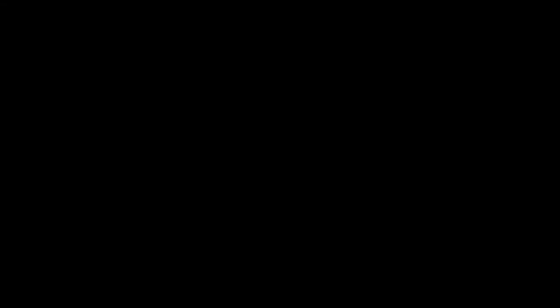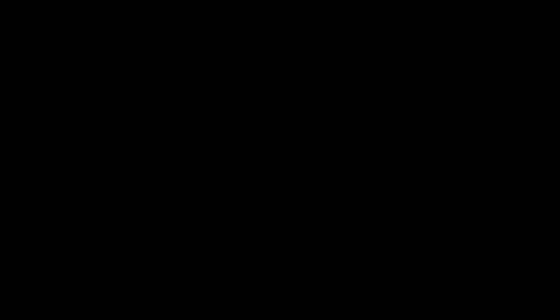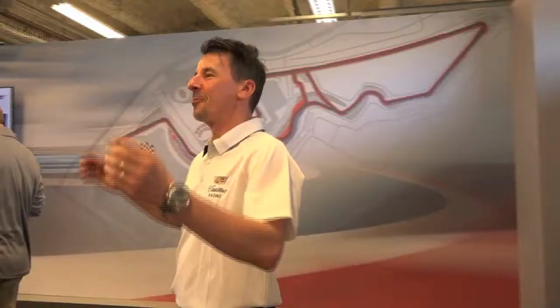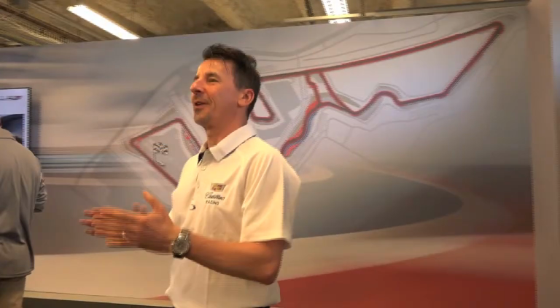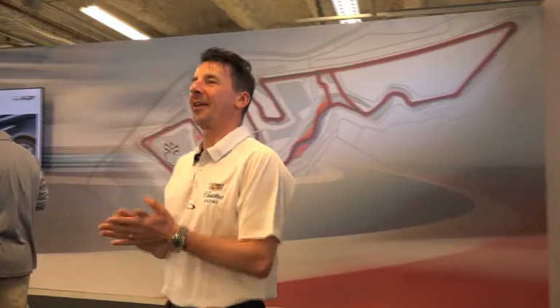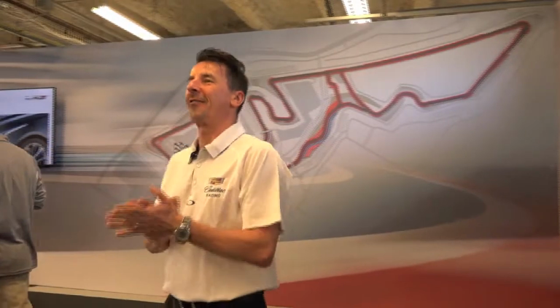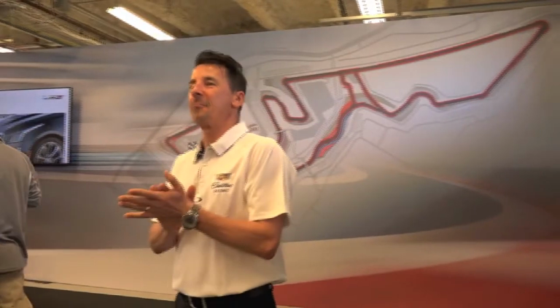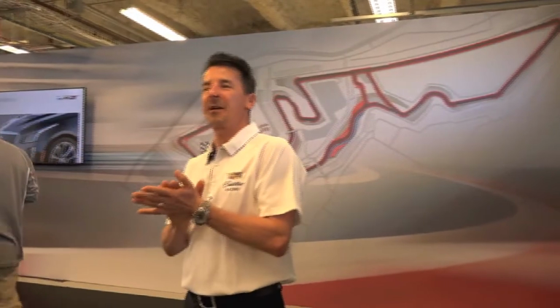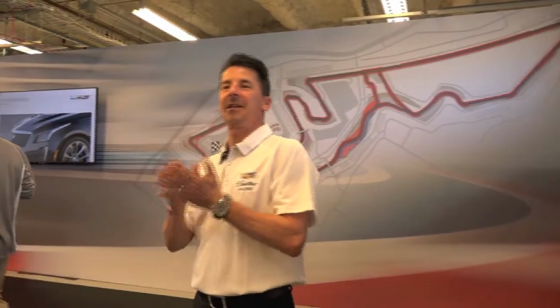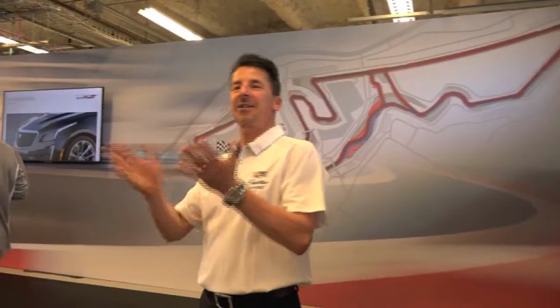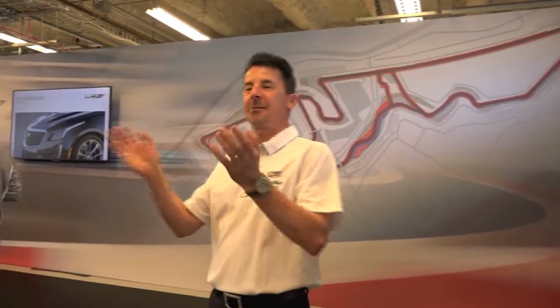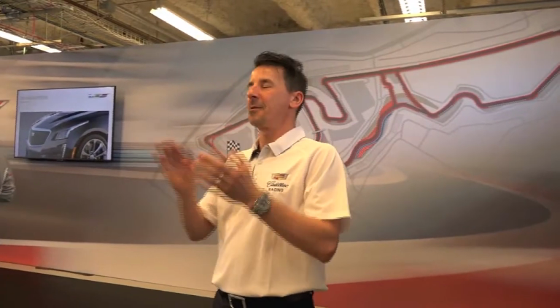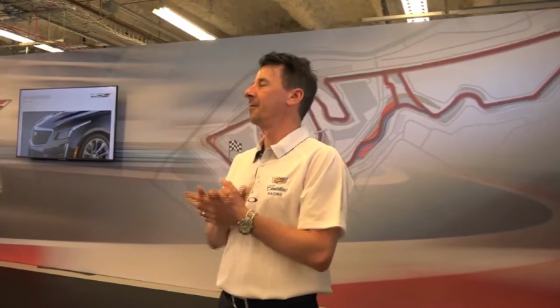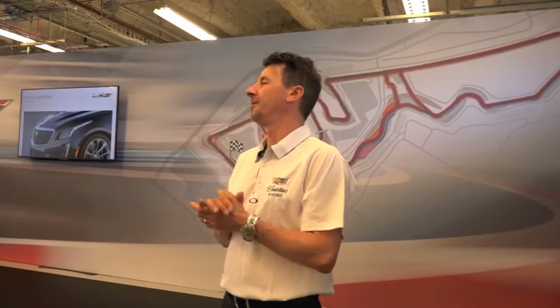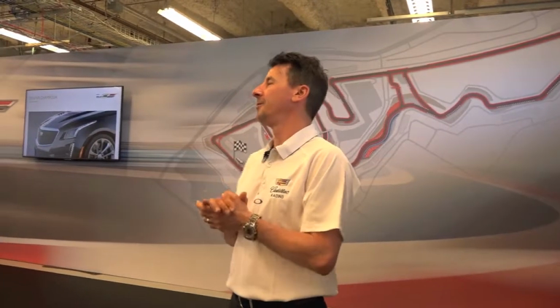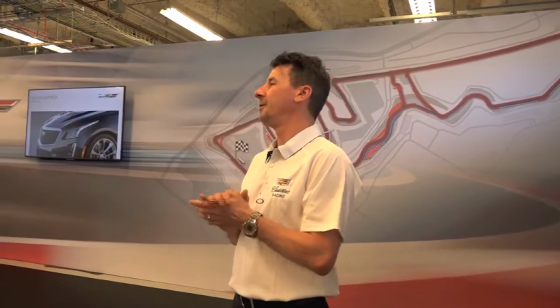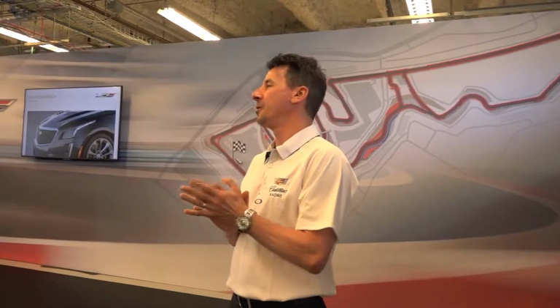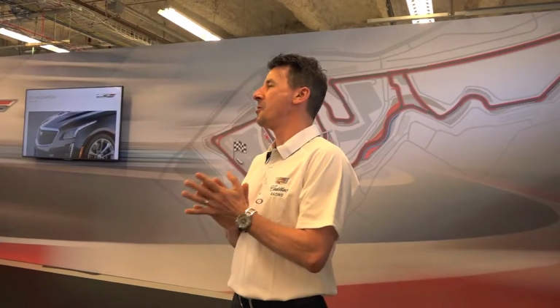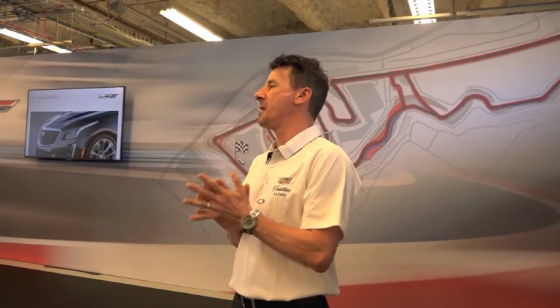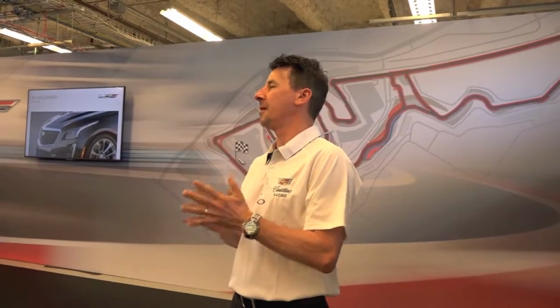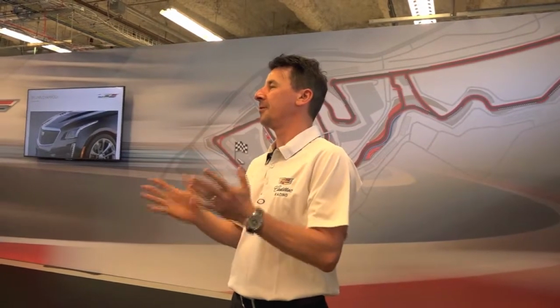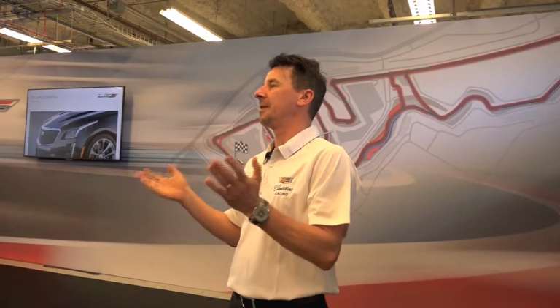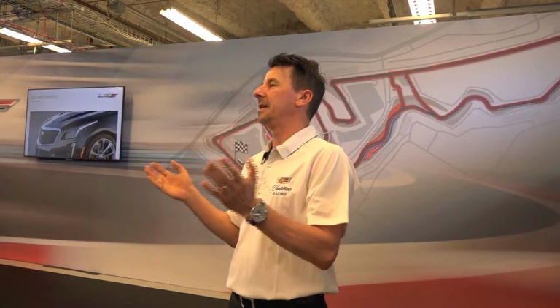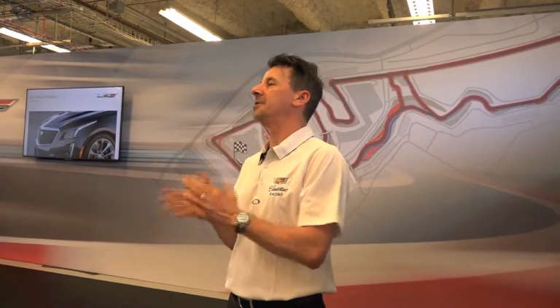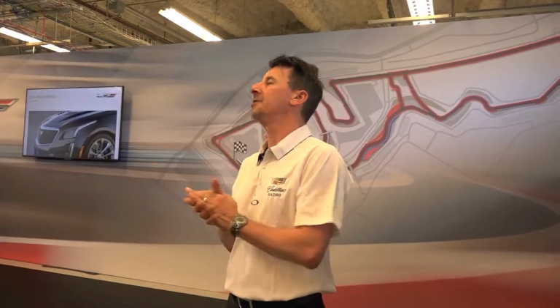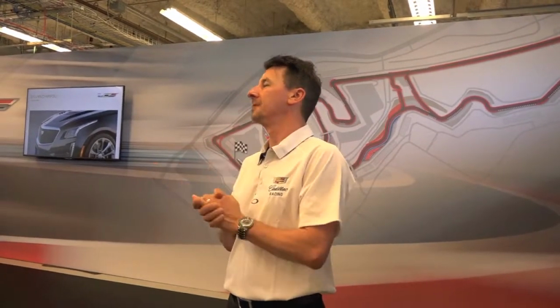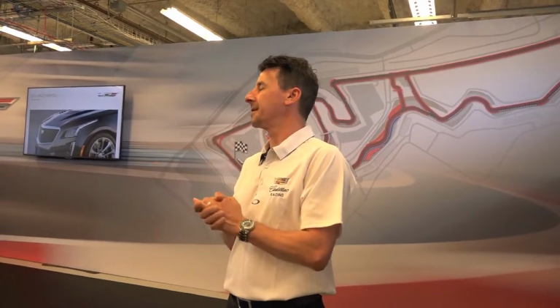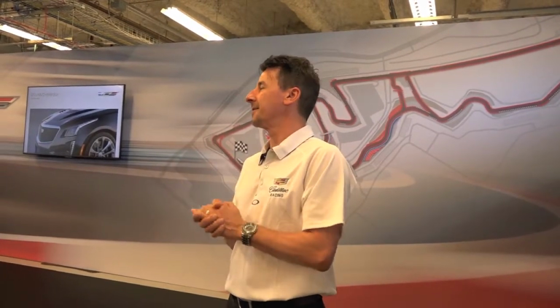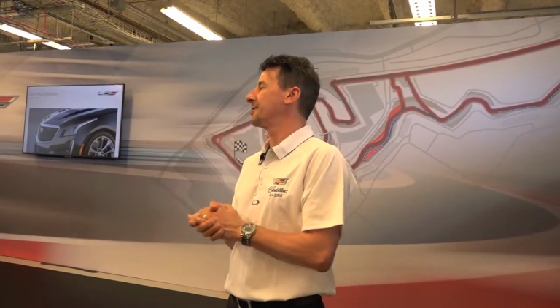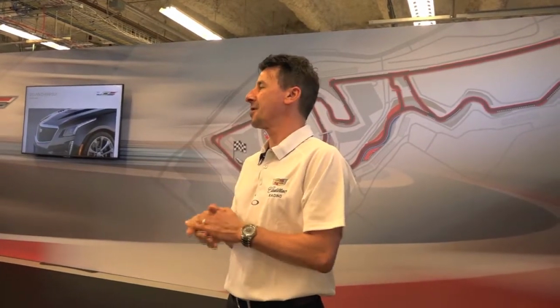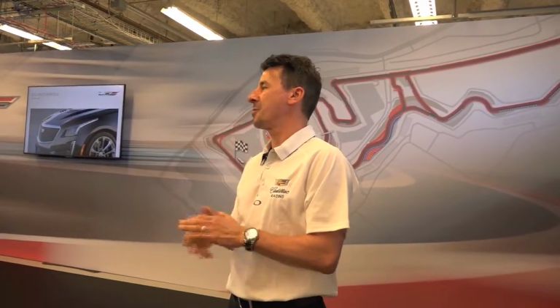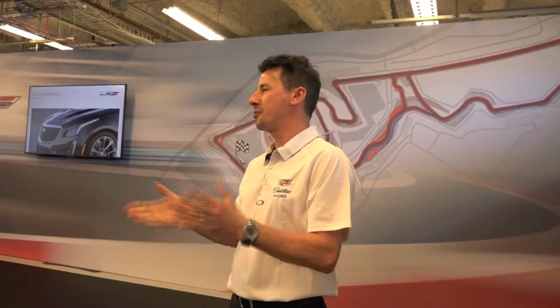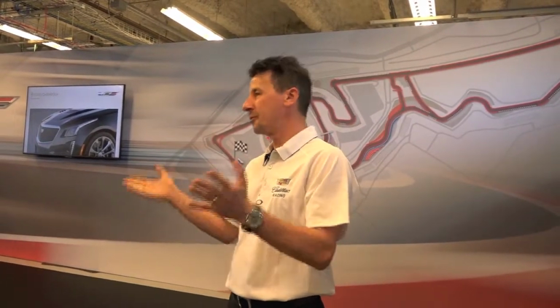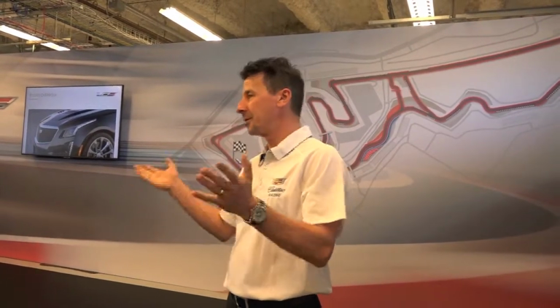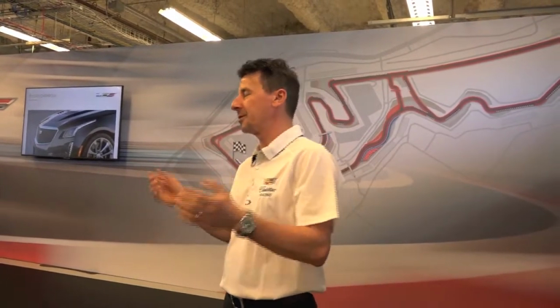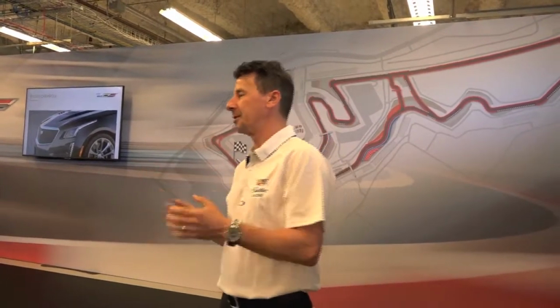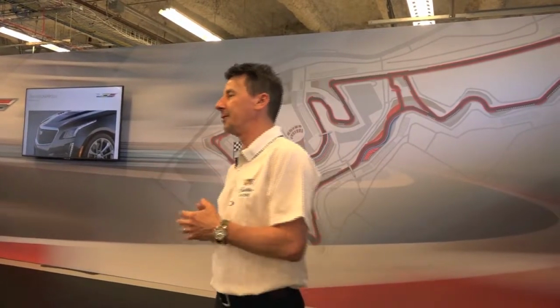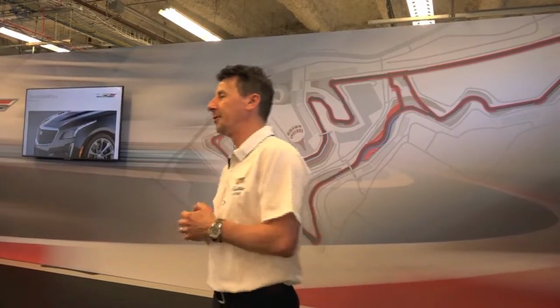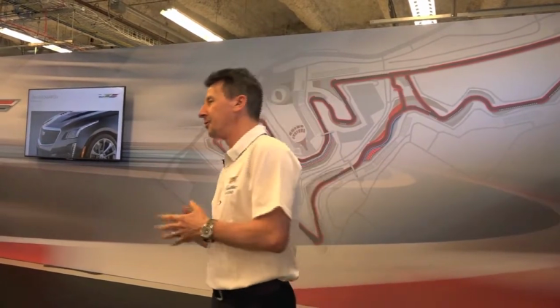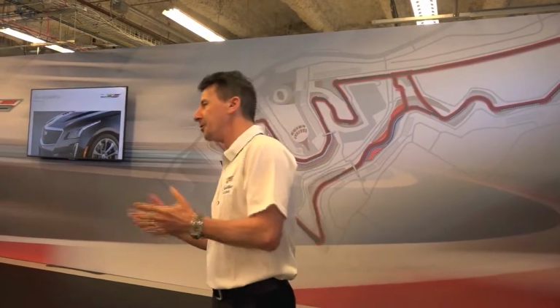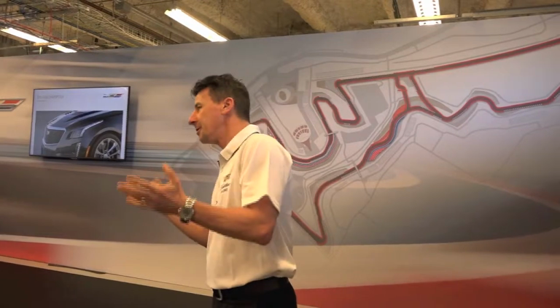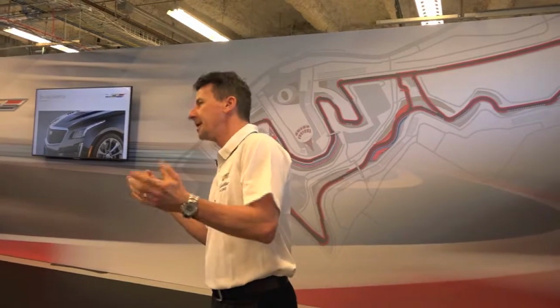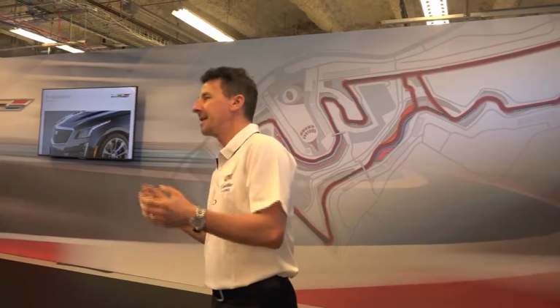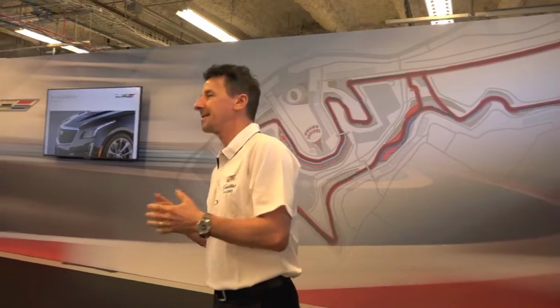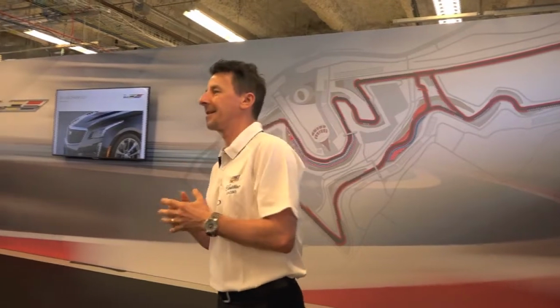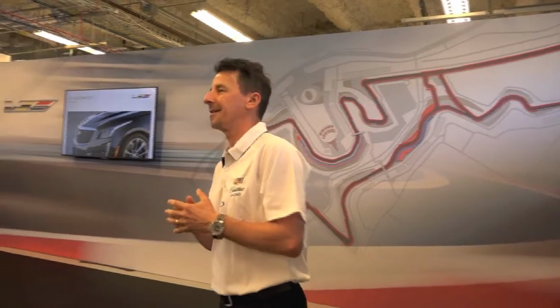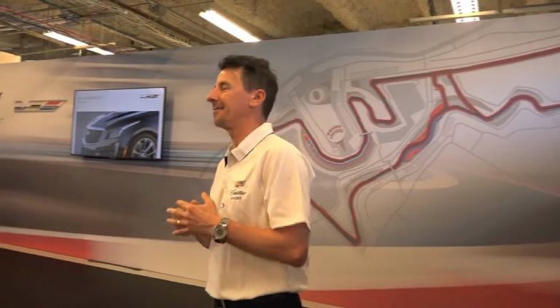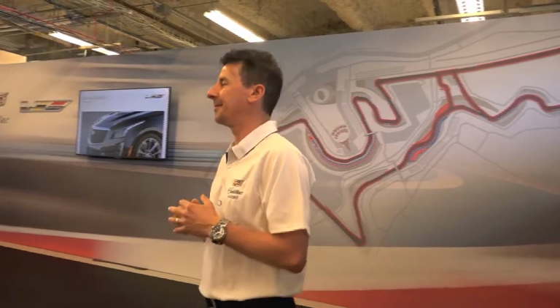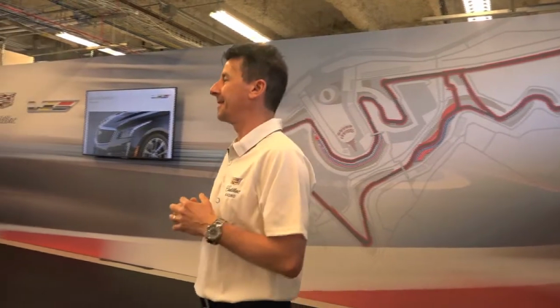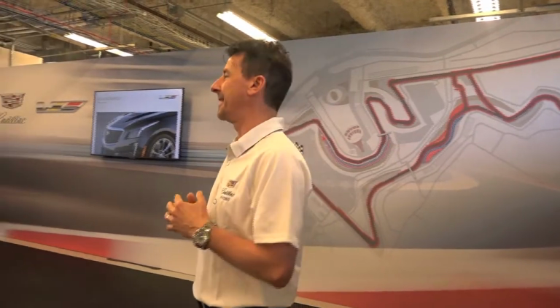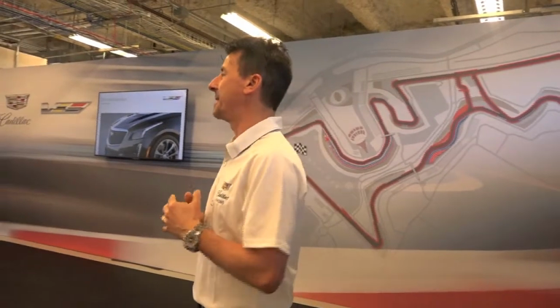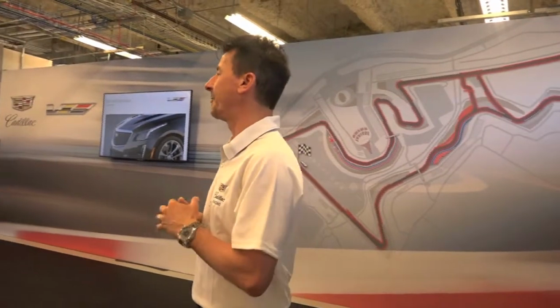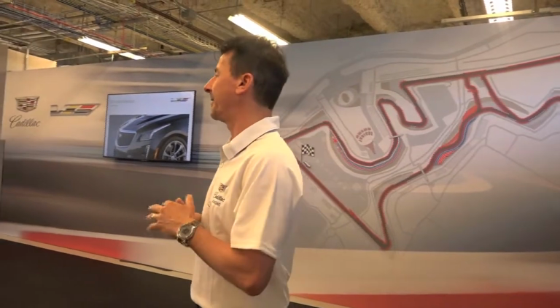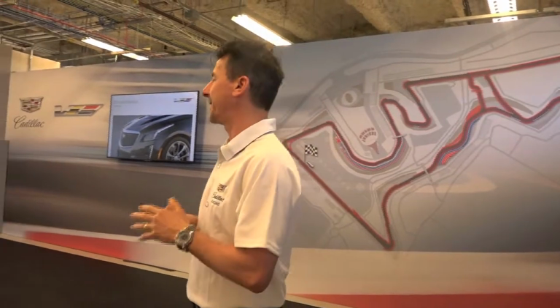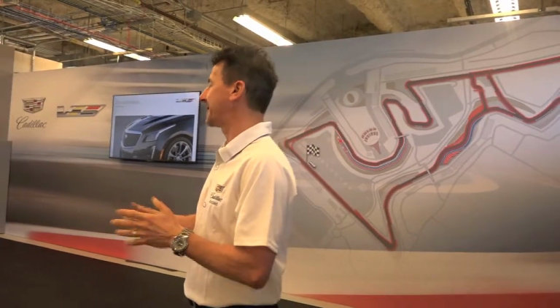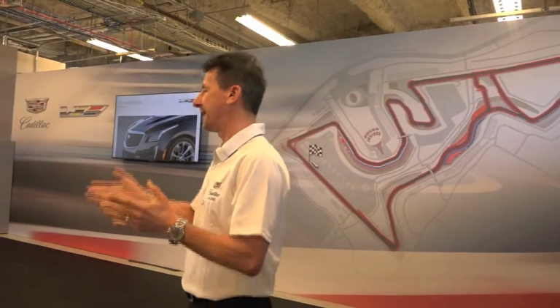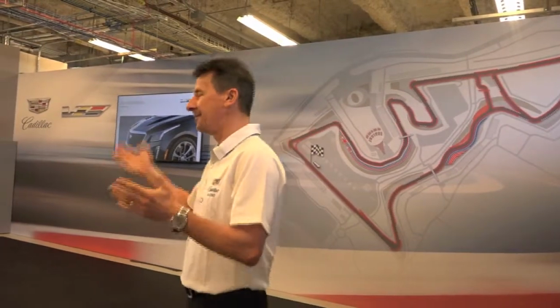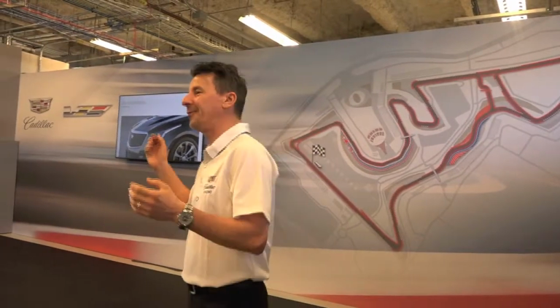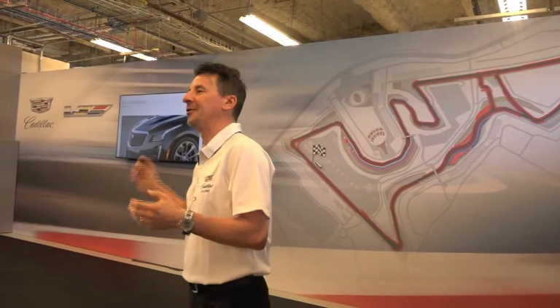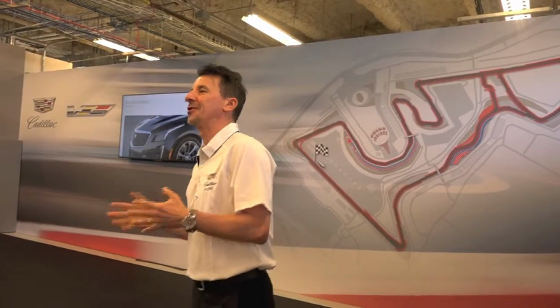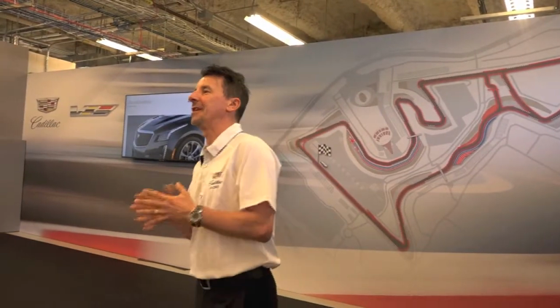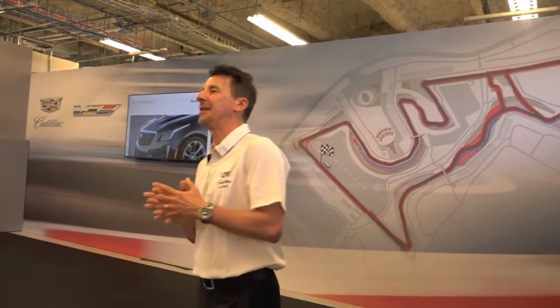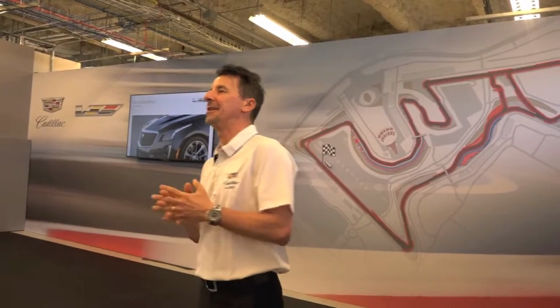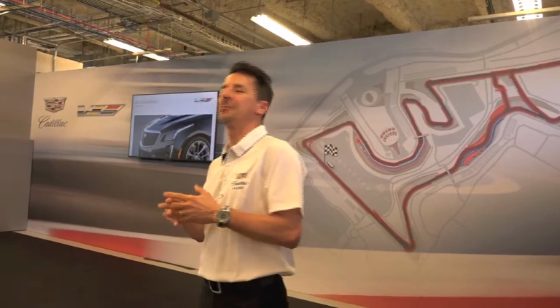Good morning everybody. Some of you know me already — Sylvain Champoux. If you don't know me, yes, I got a funny name for an accent. French-Canadian.